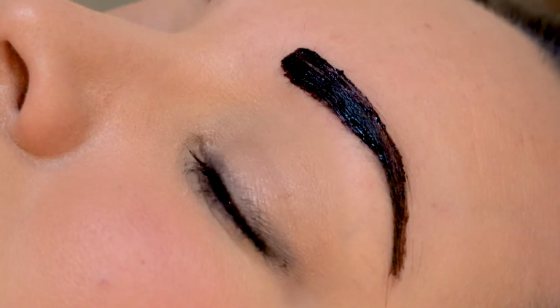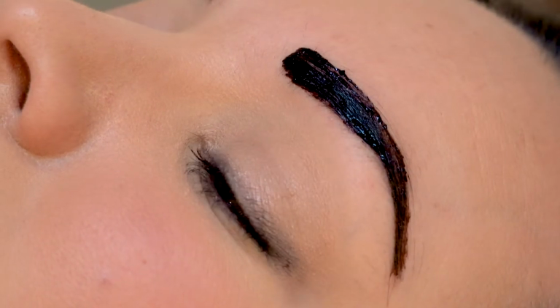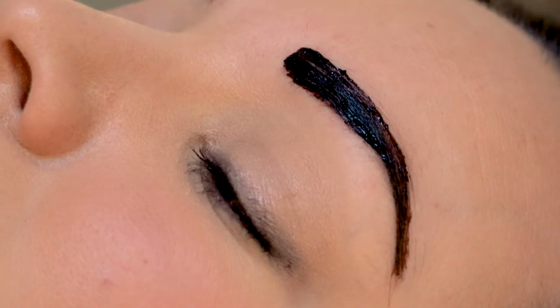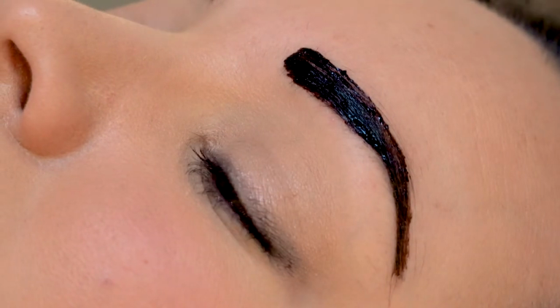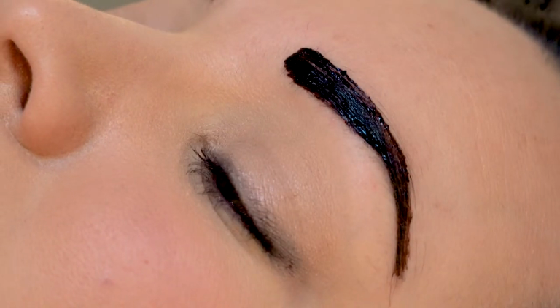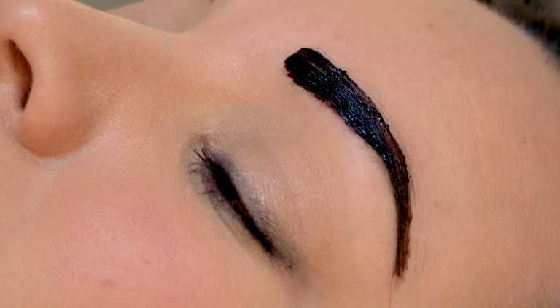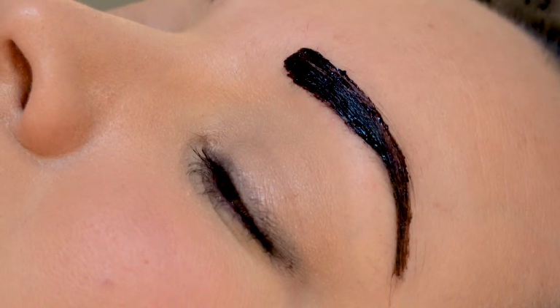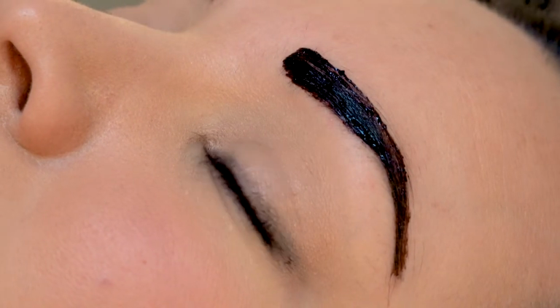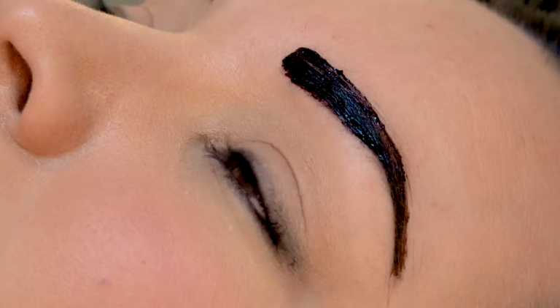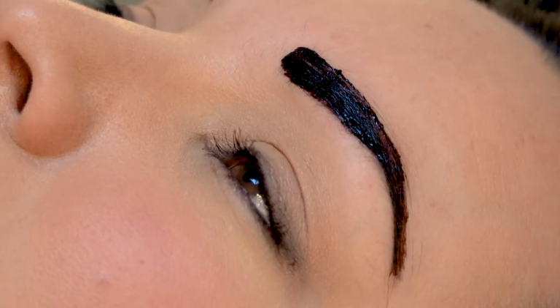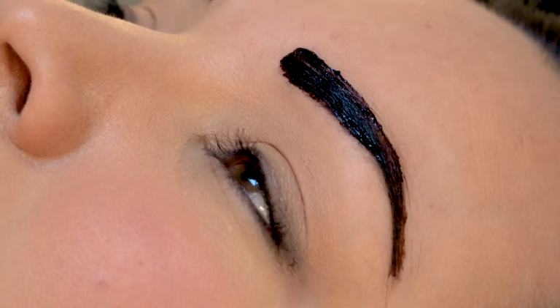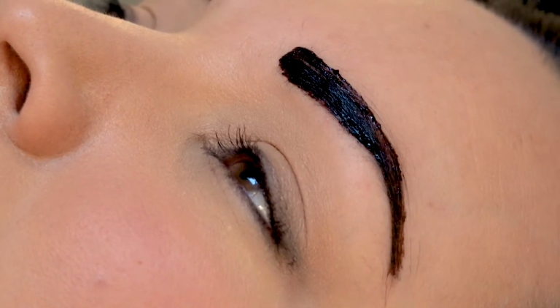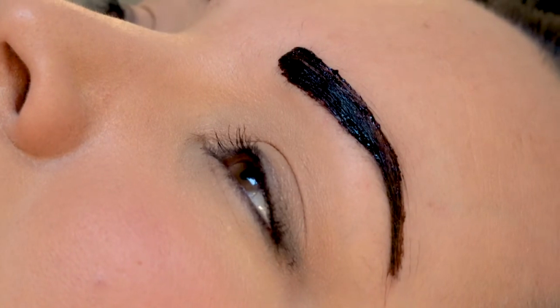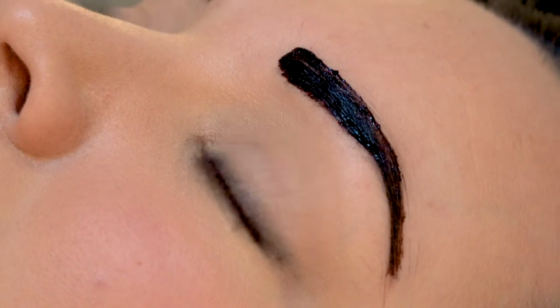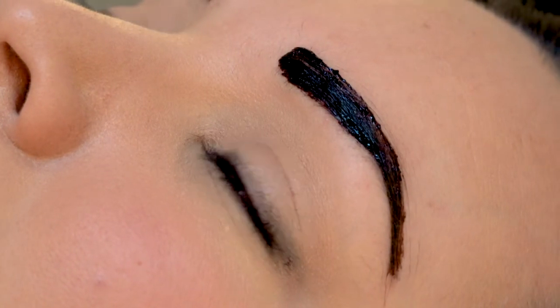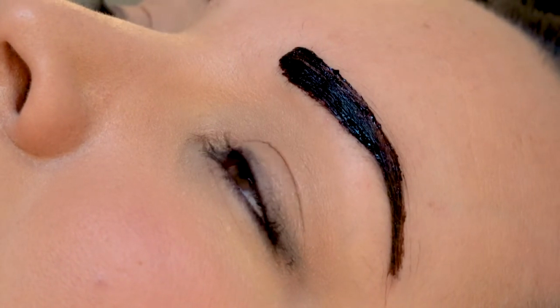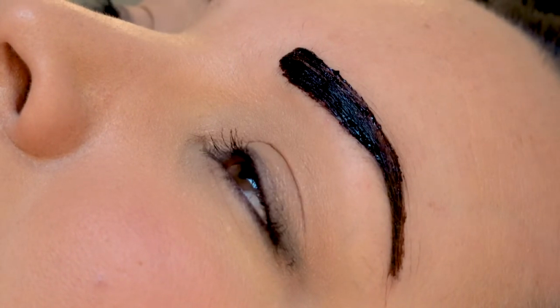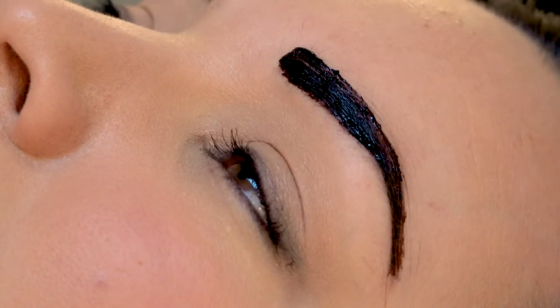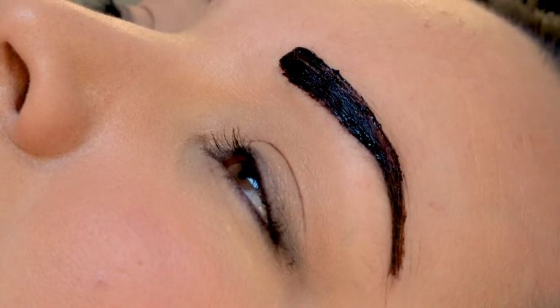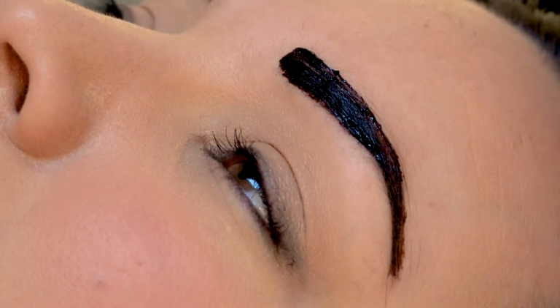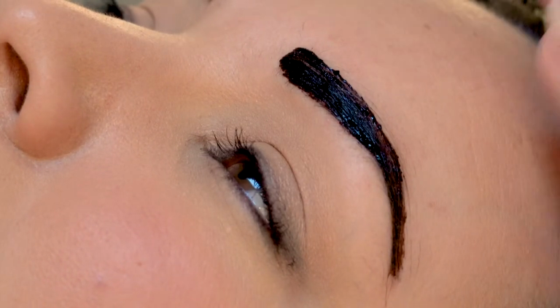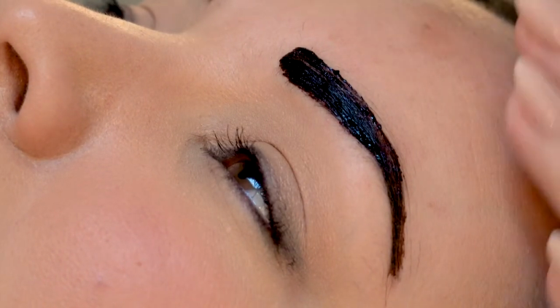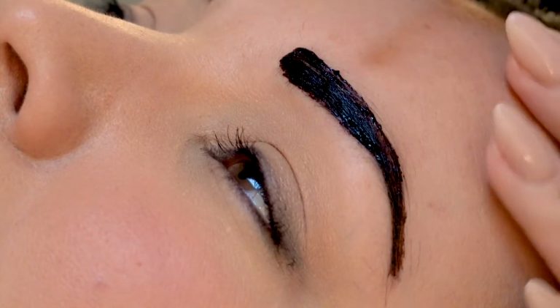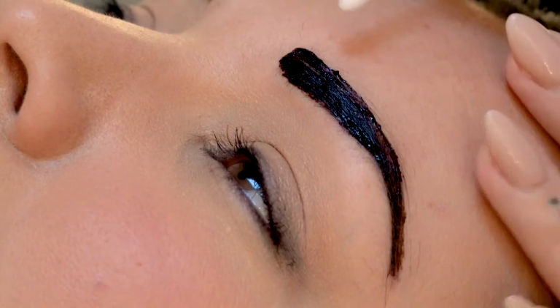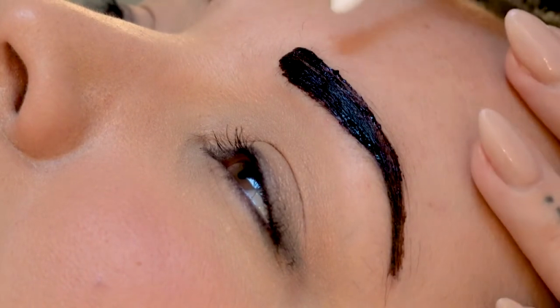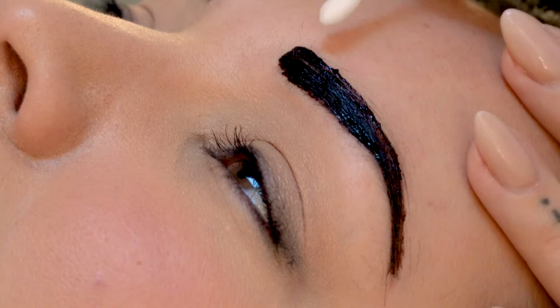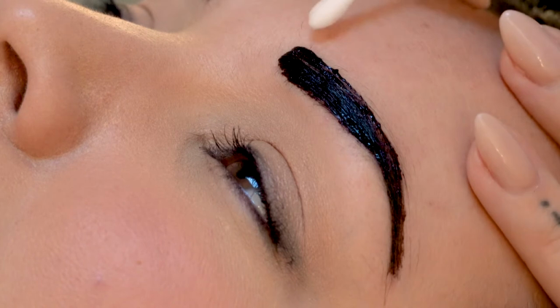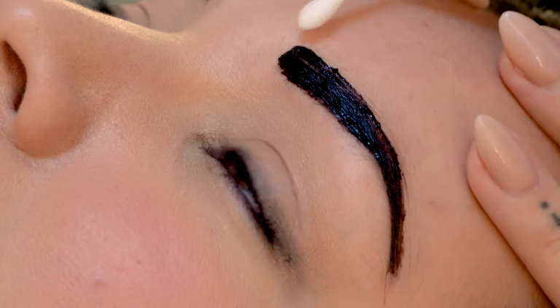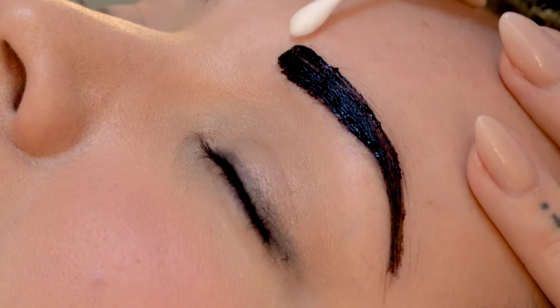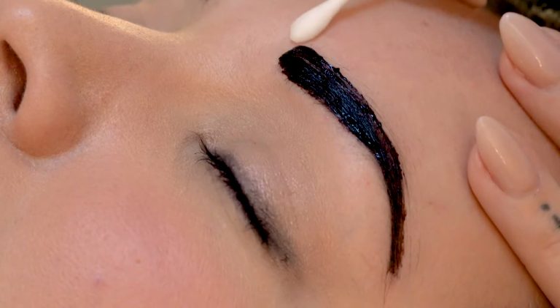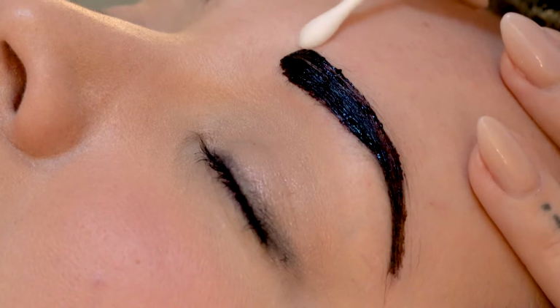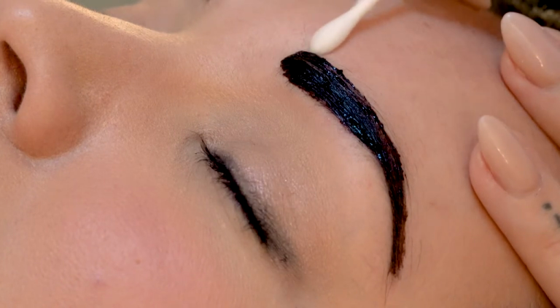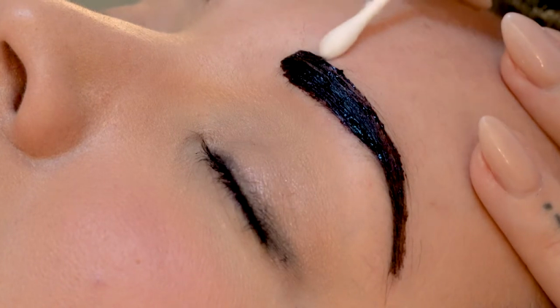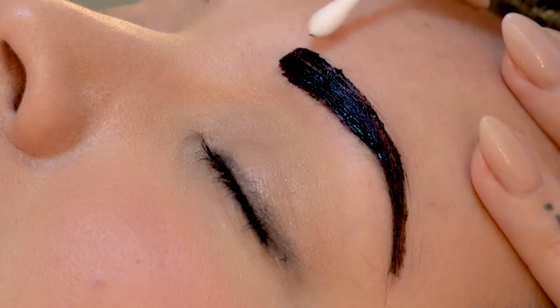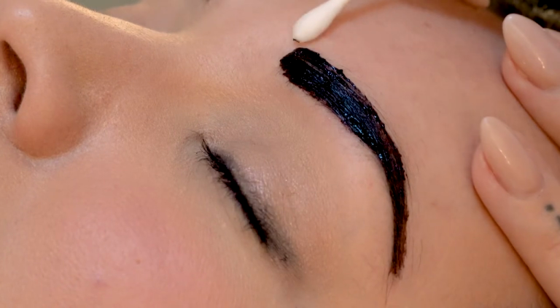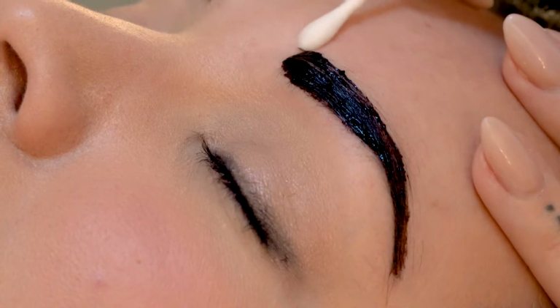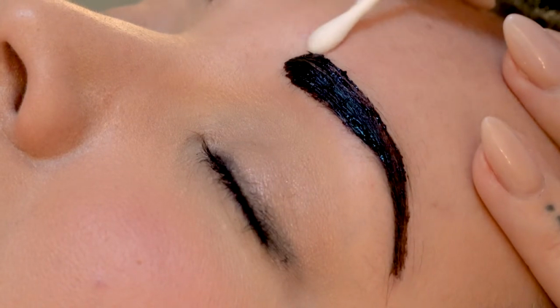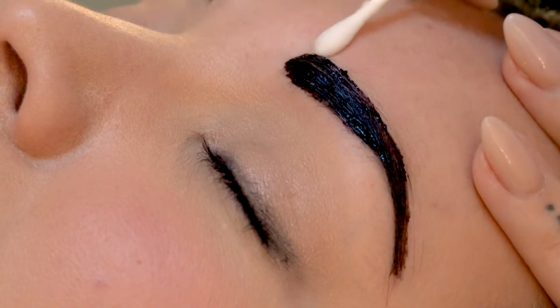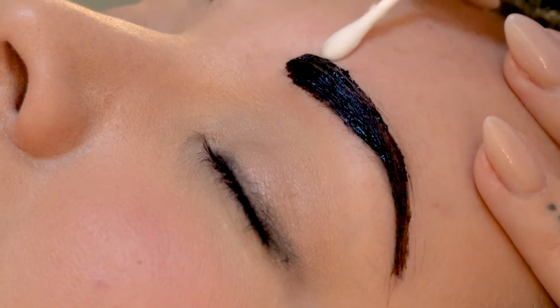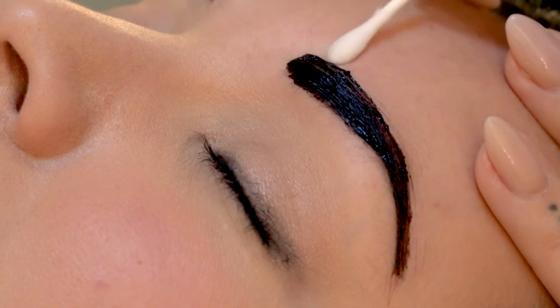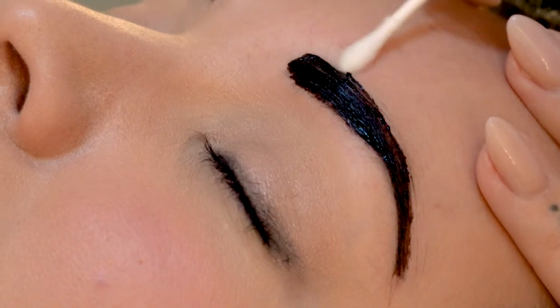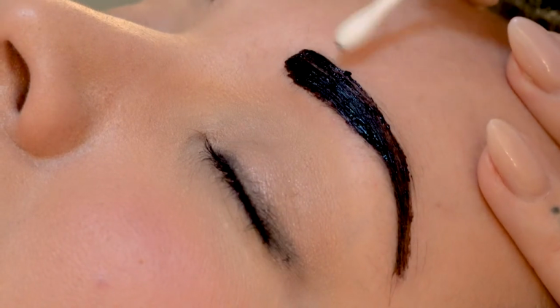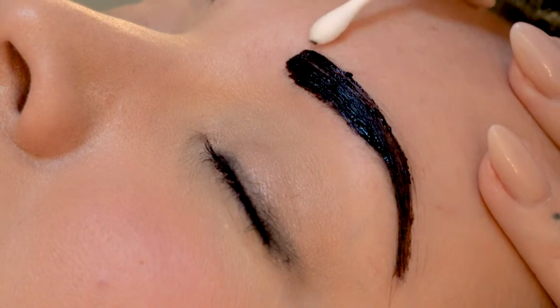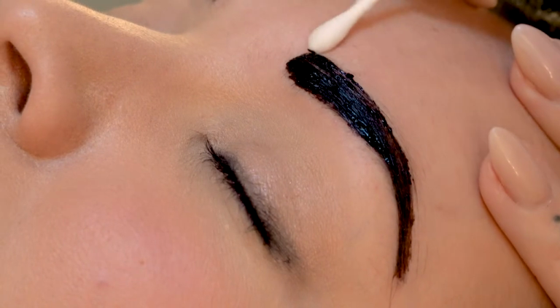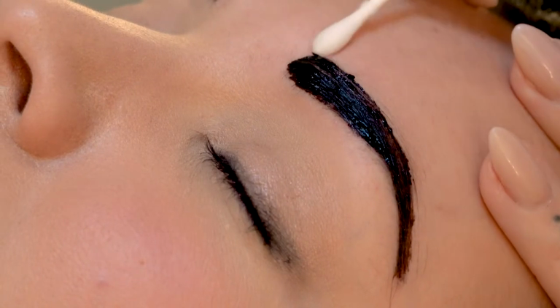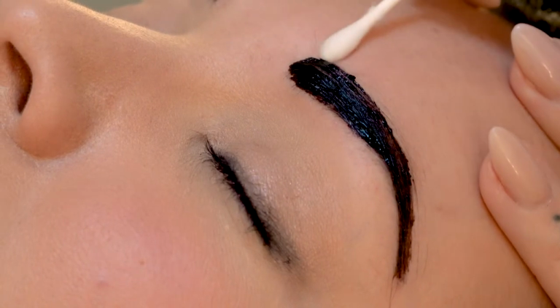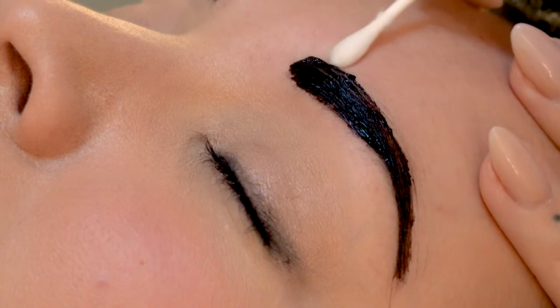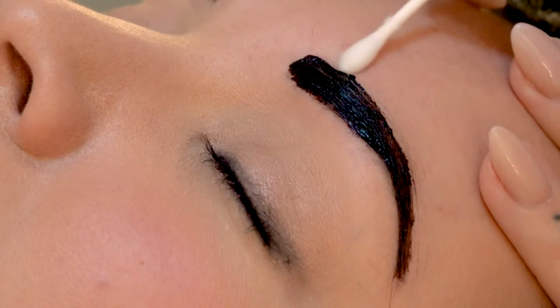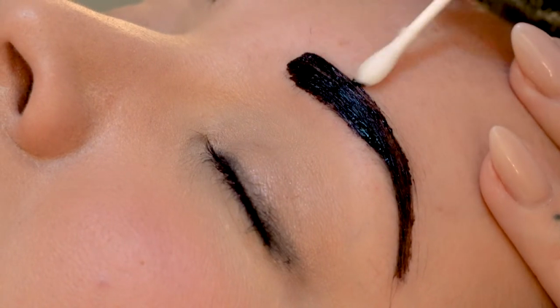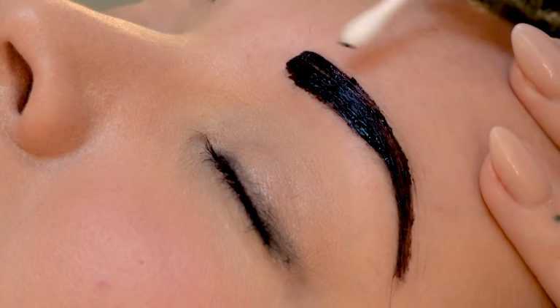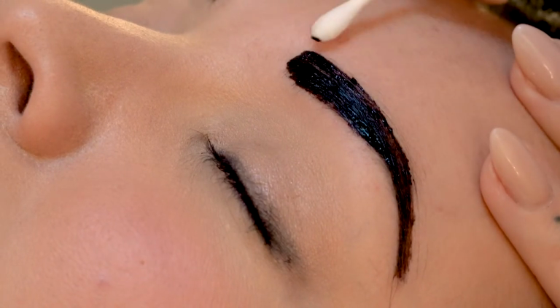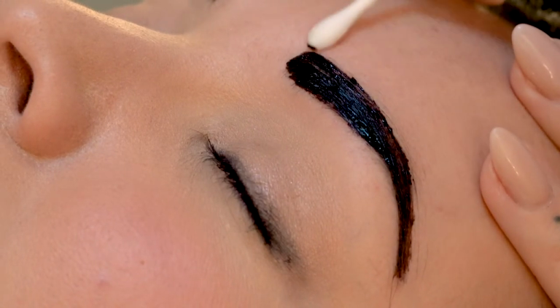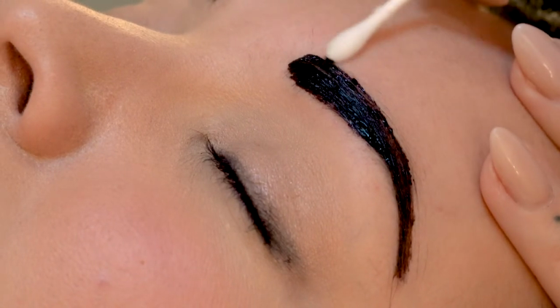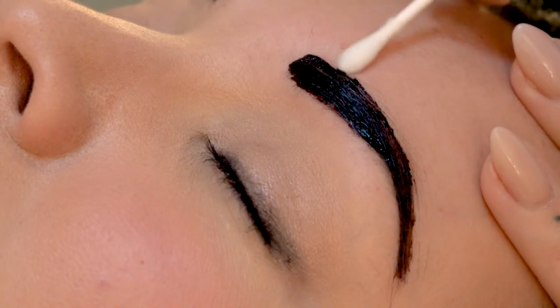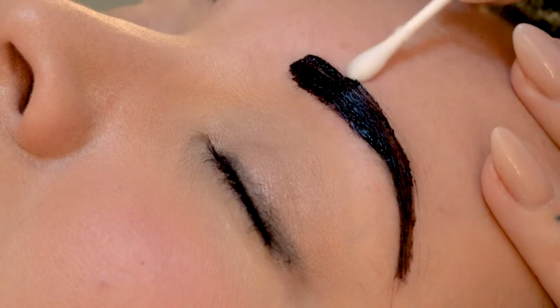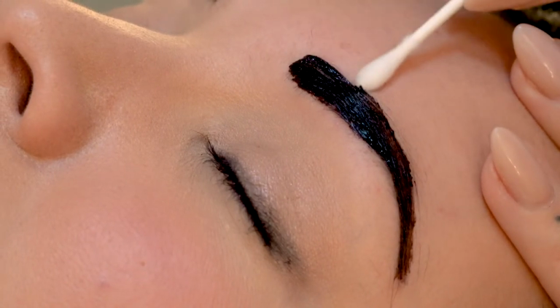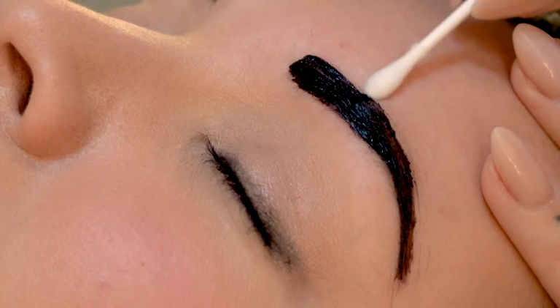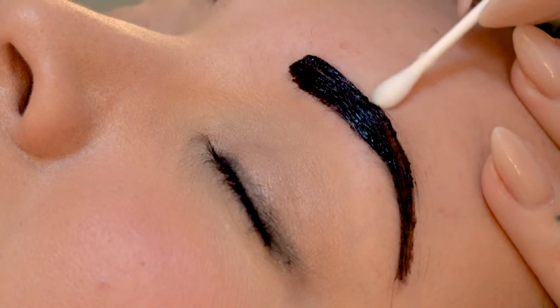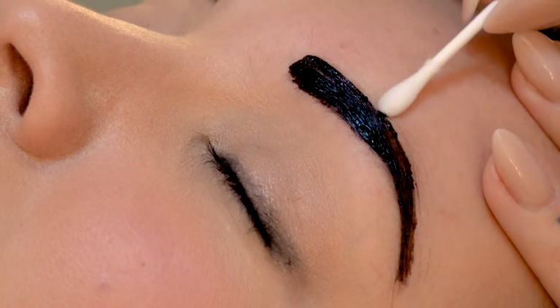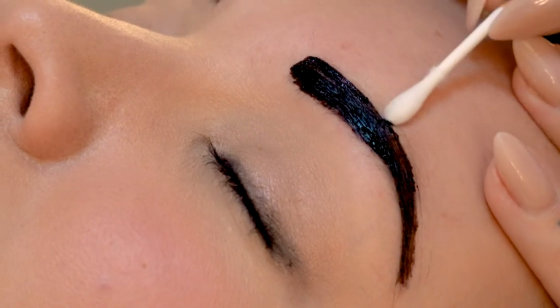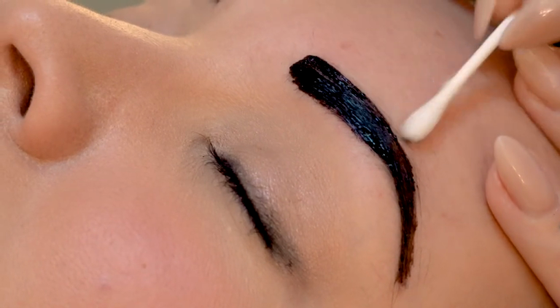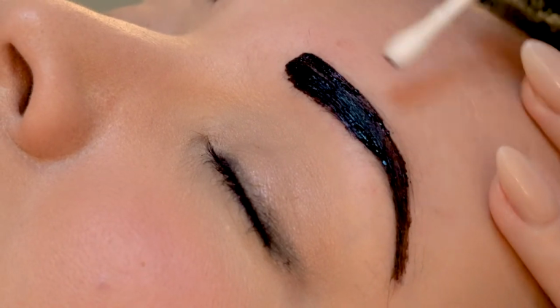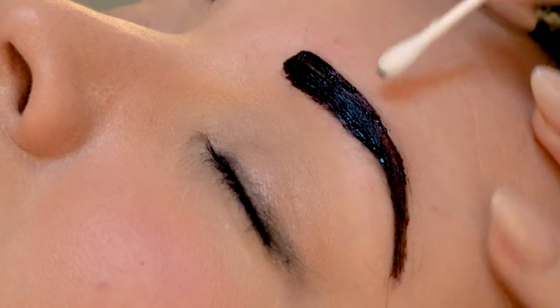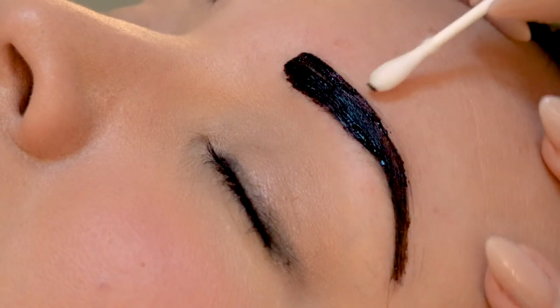Once you basically have it all over the brow, you want to clean it up with a damp Q-tip just to get some nice clean lines in there.